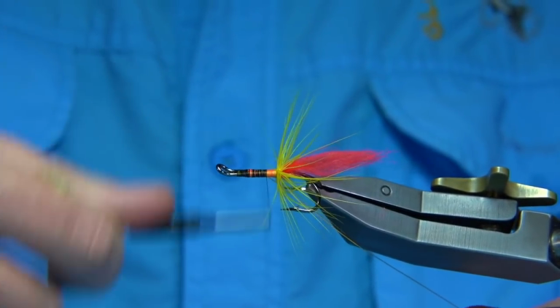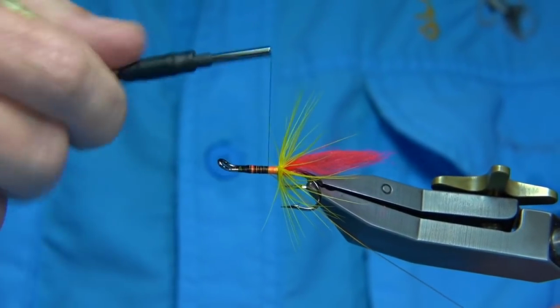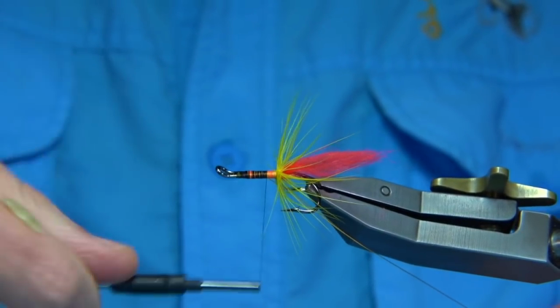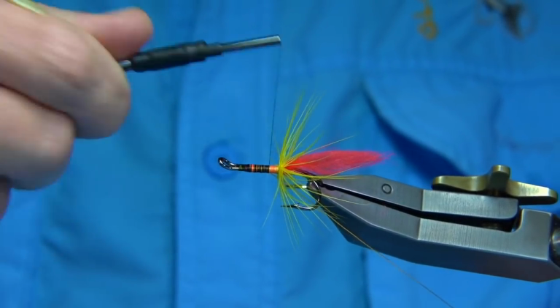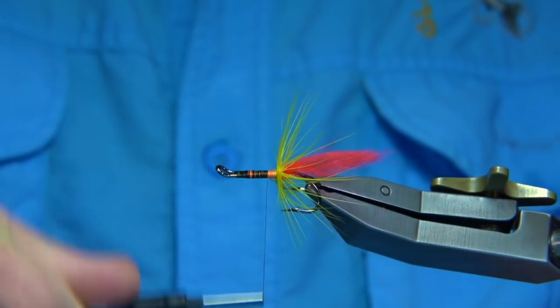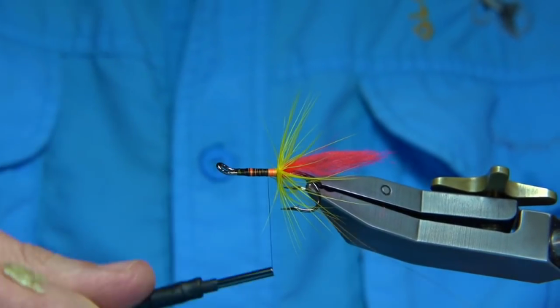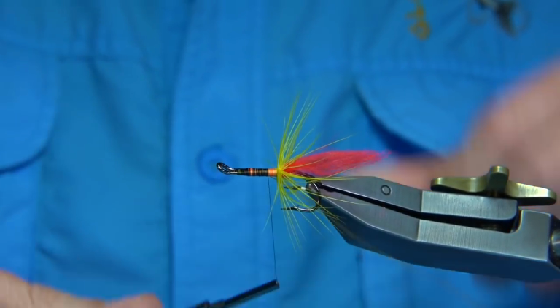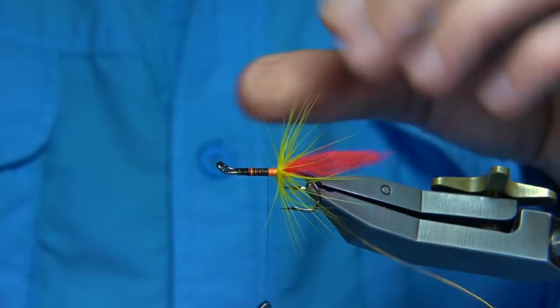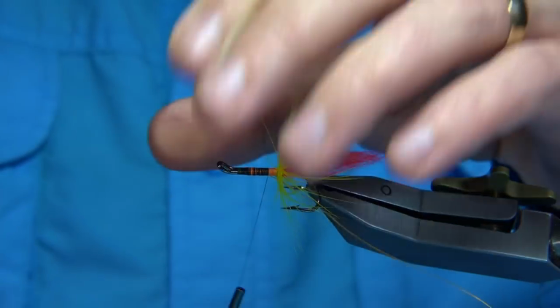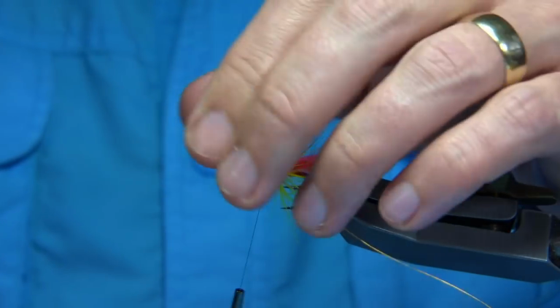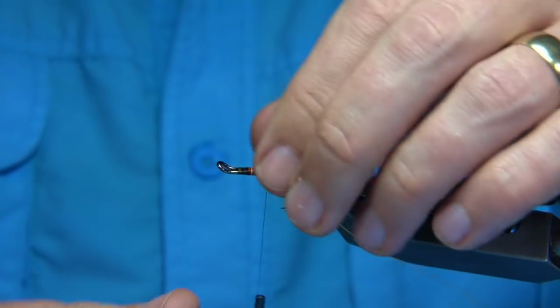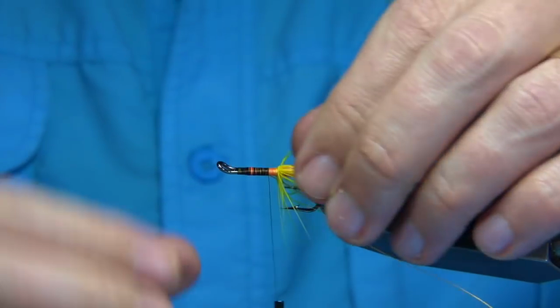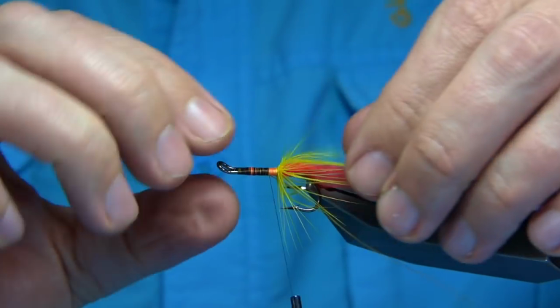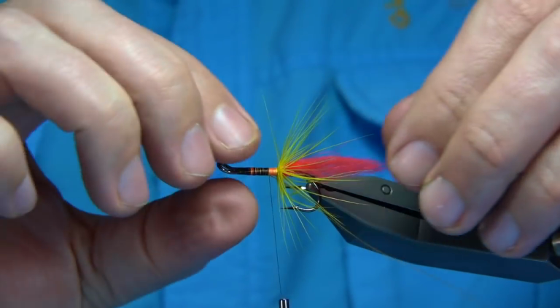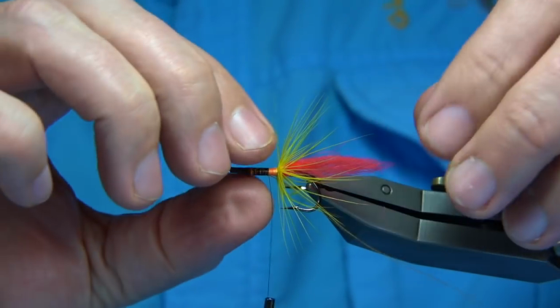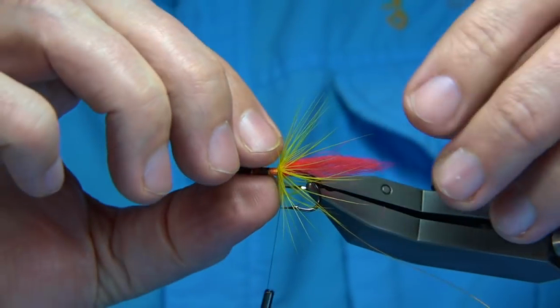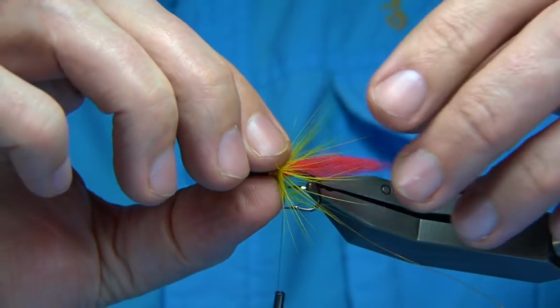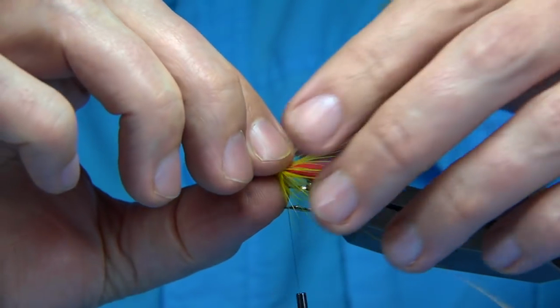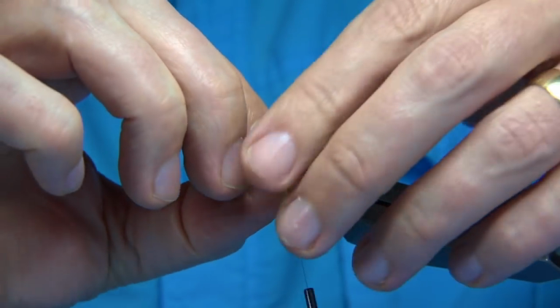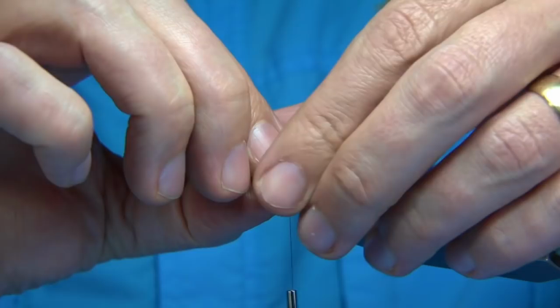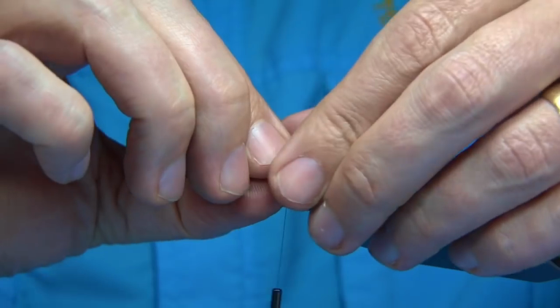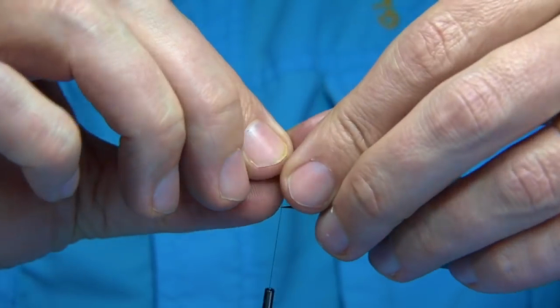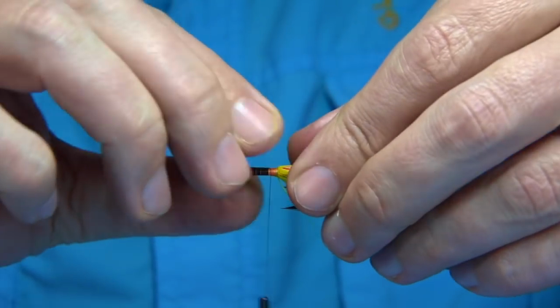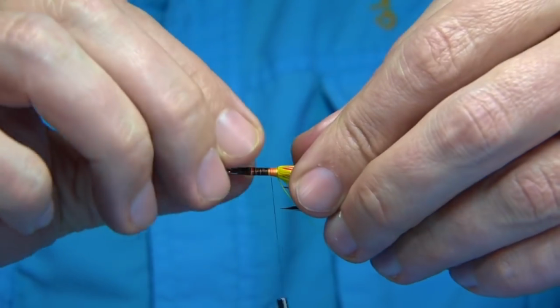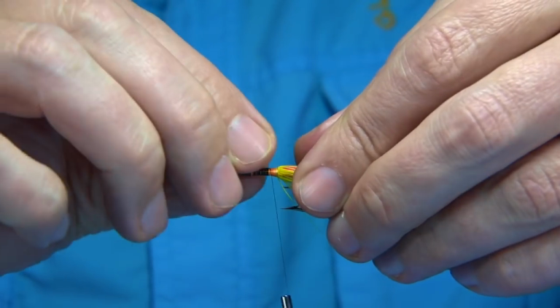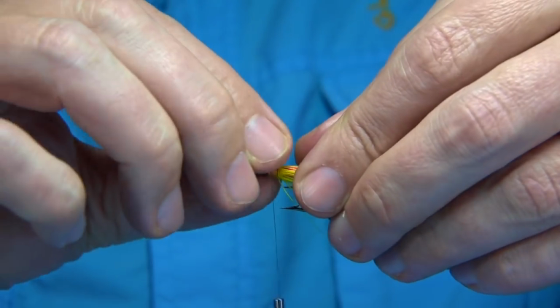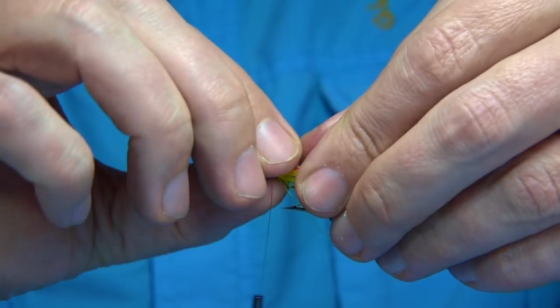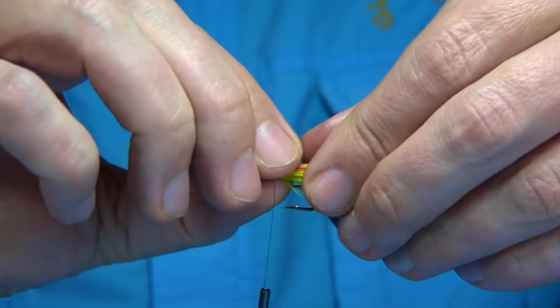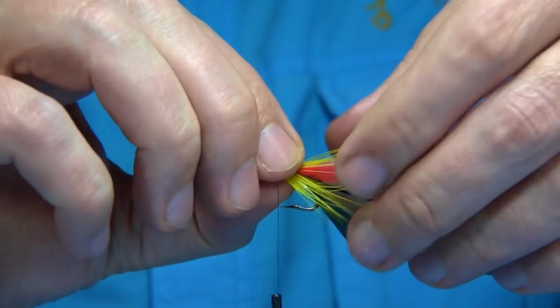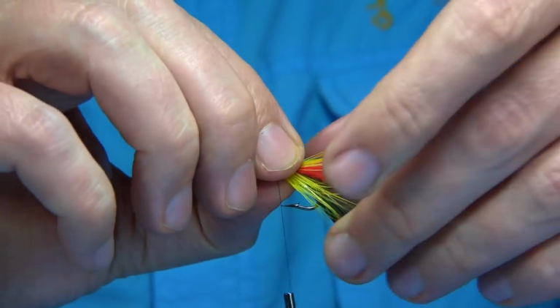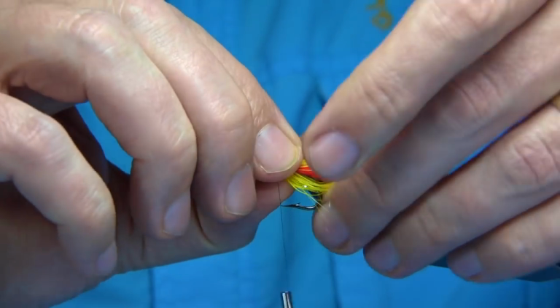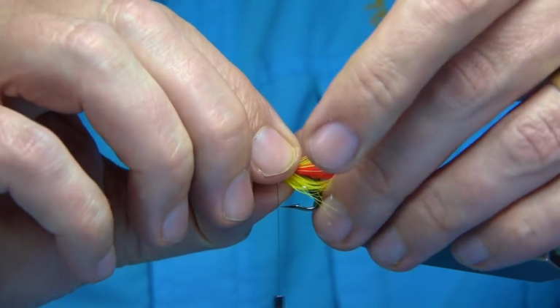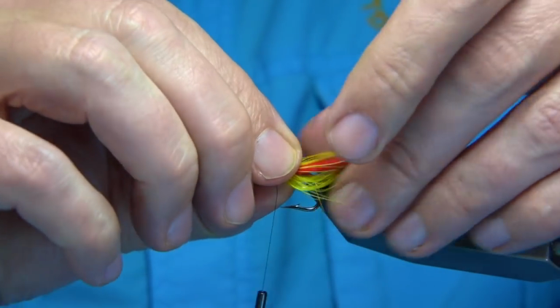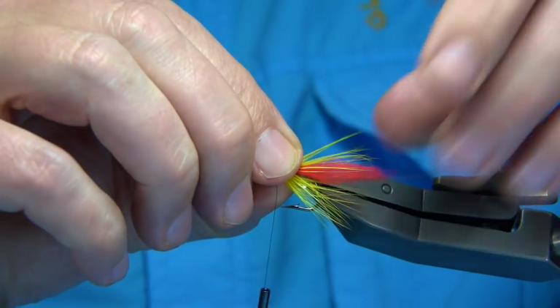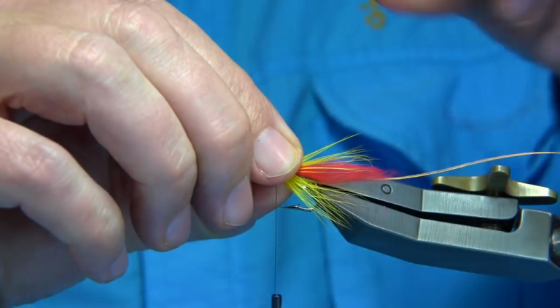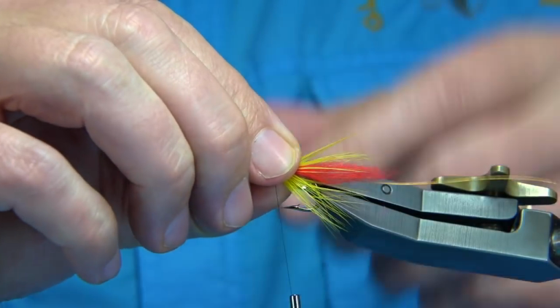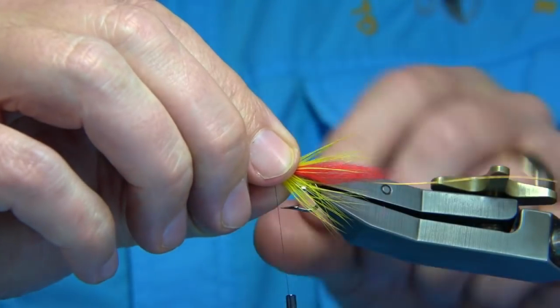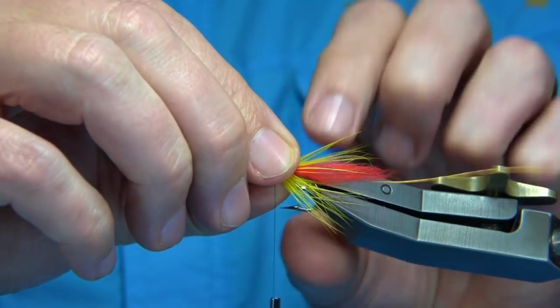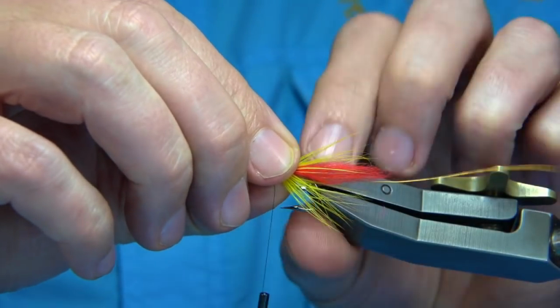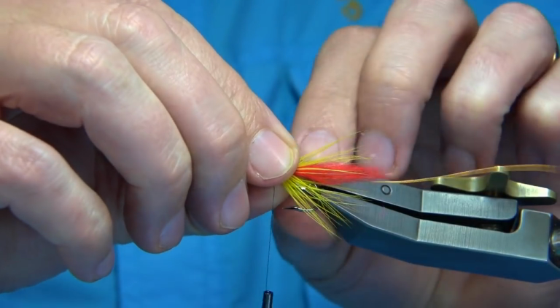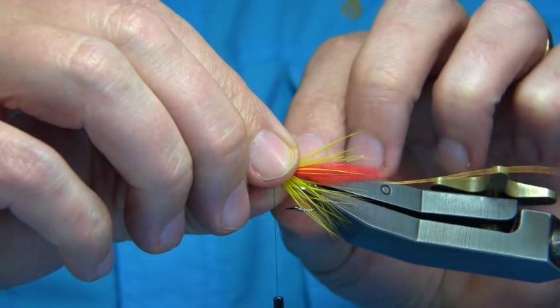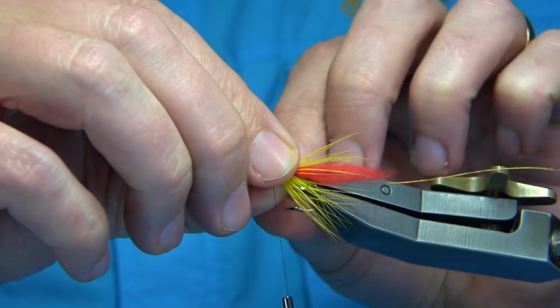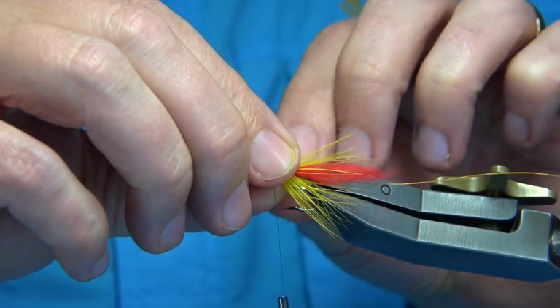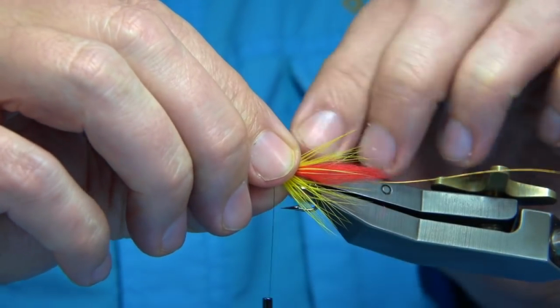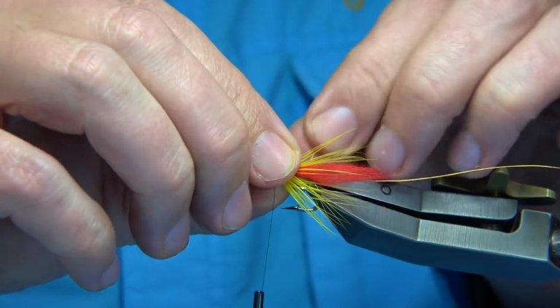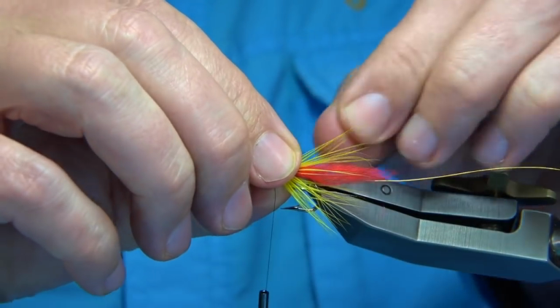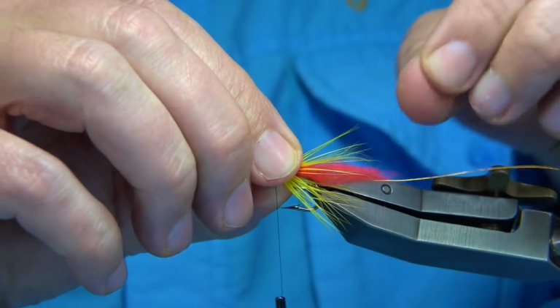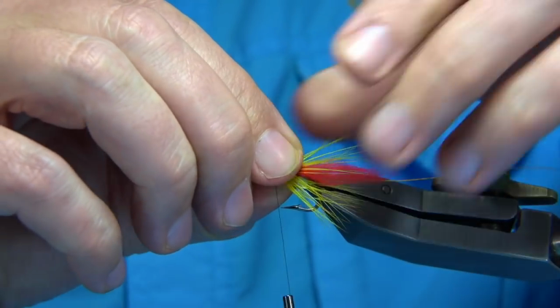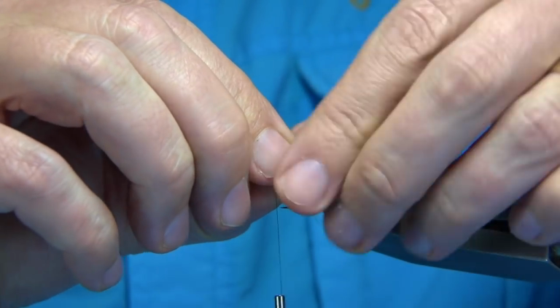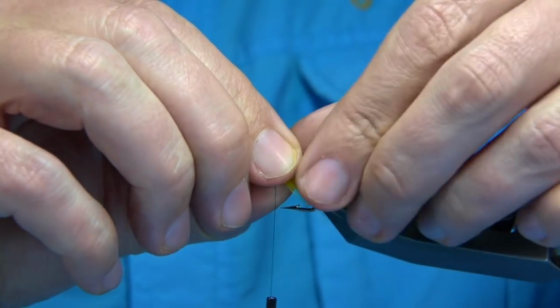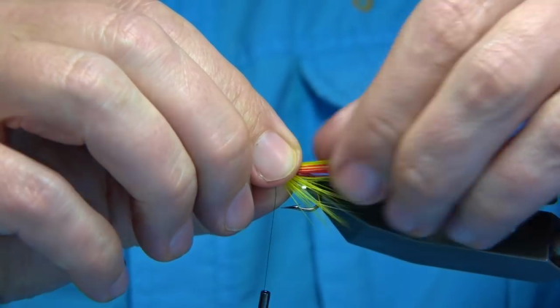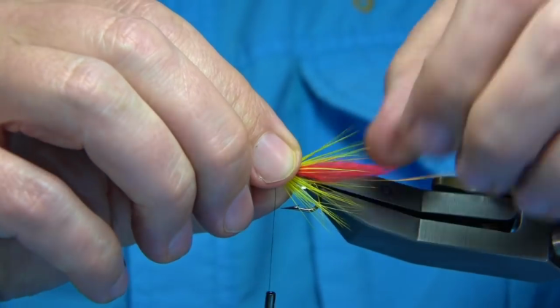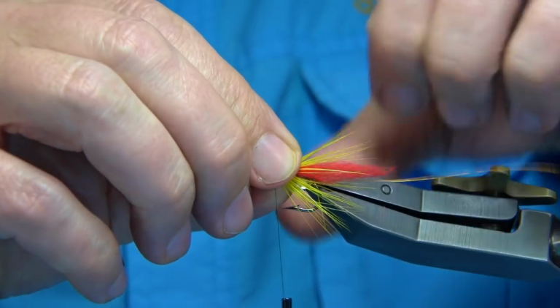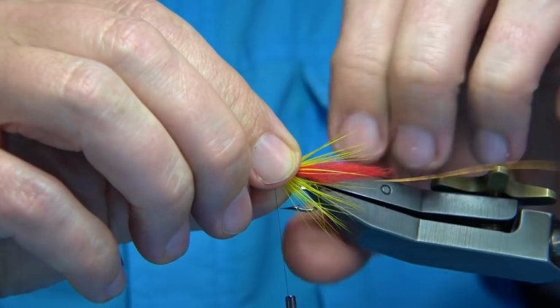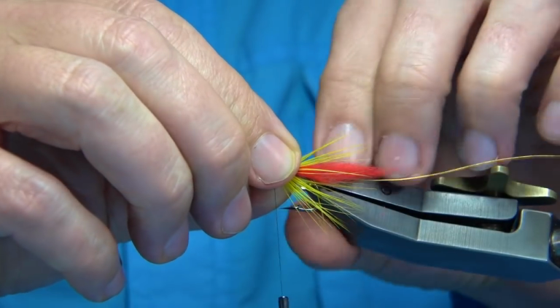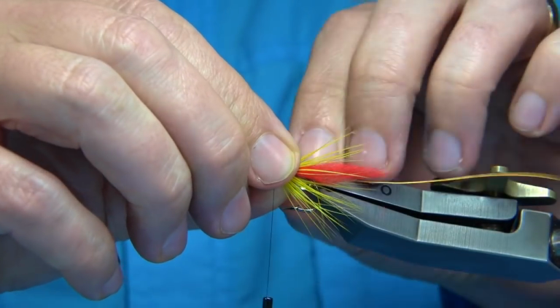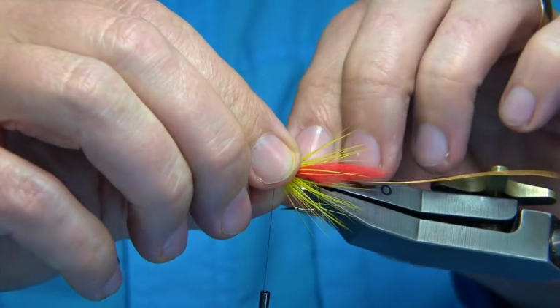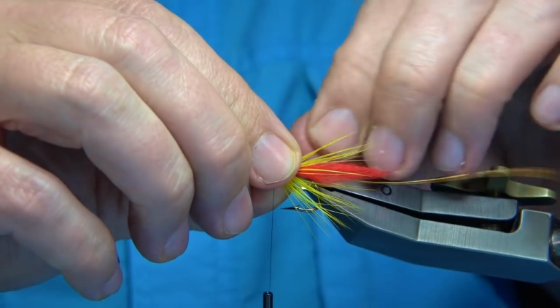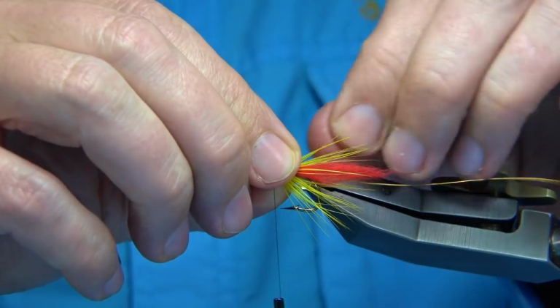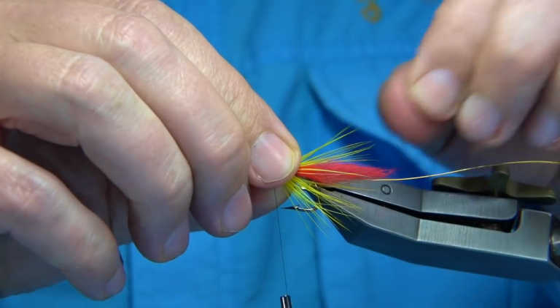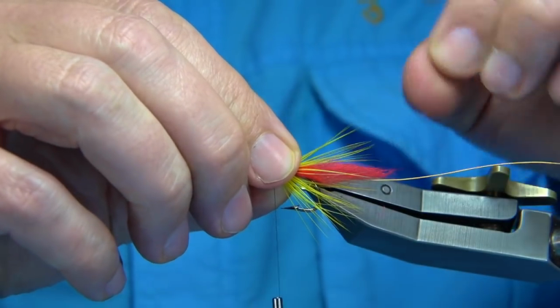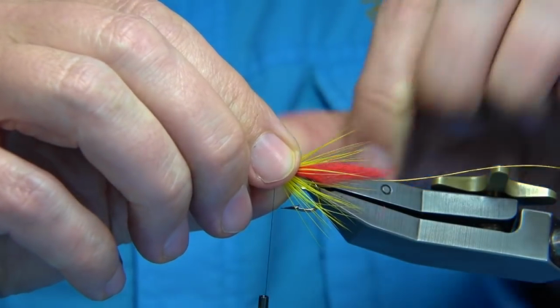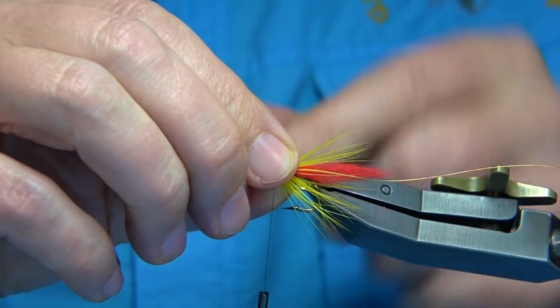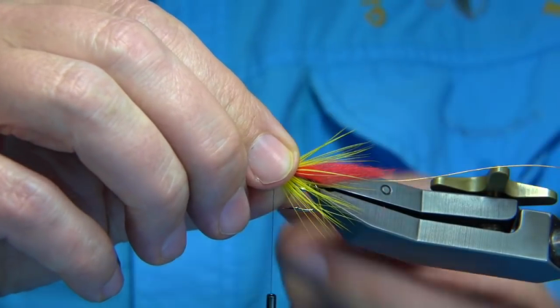Going right to the hackle — just draw back these fibers a little bit and be careful with the points of the hook.